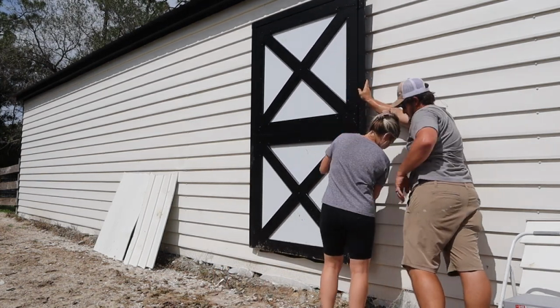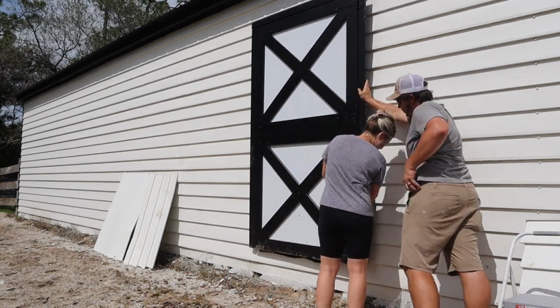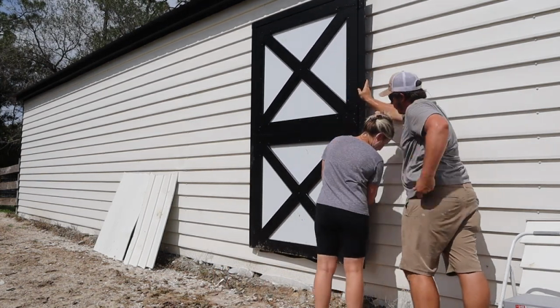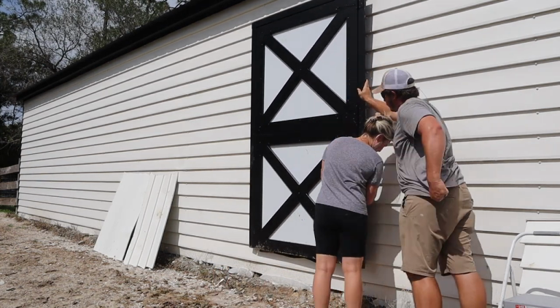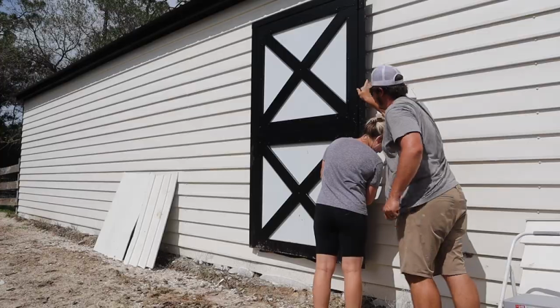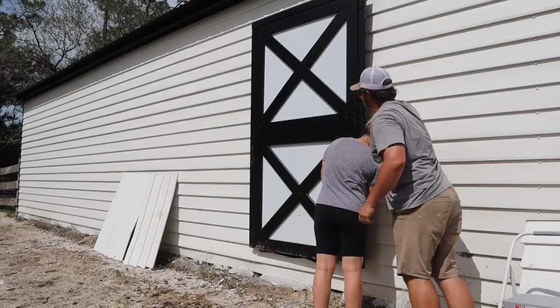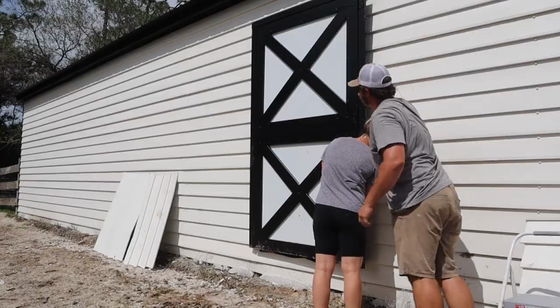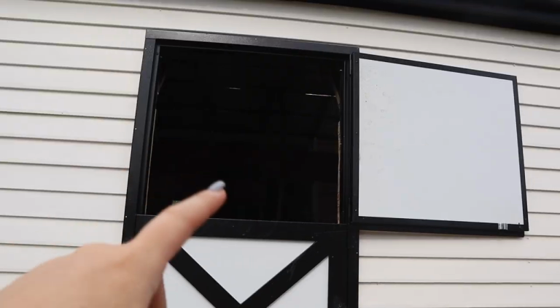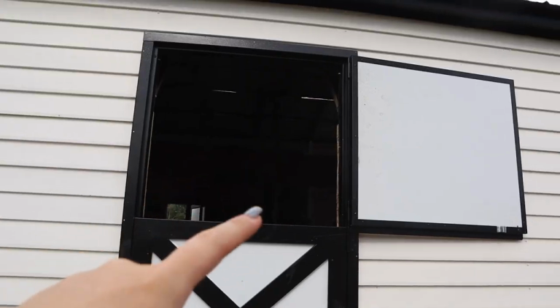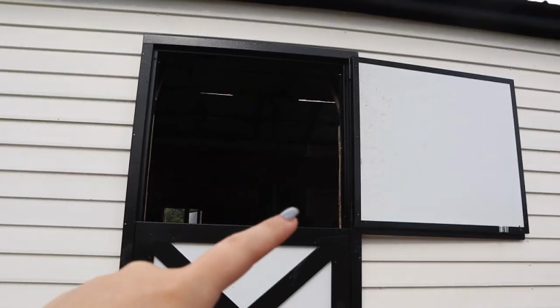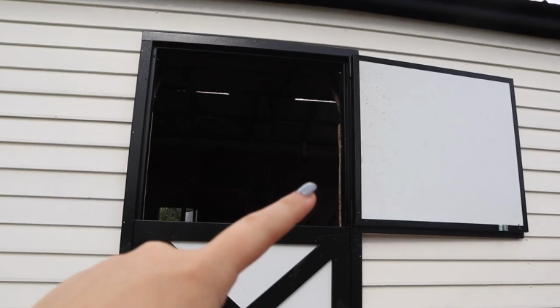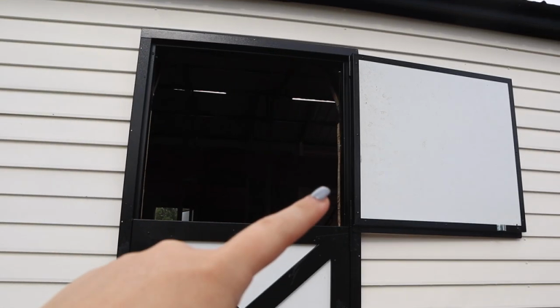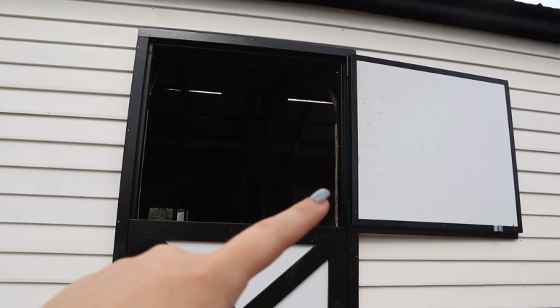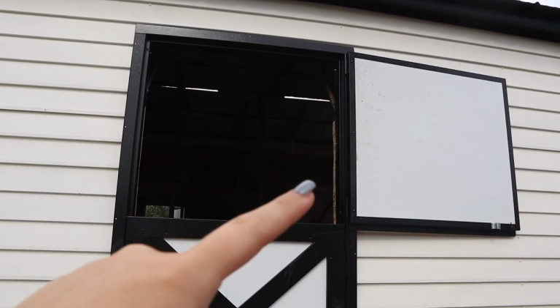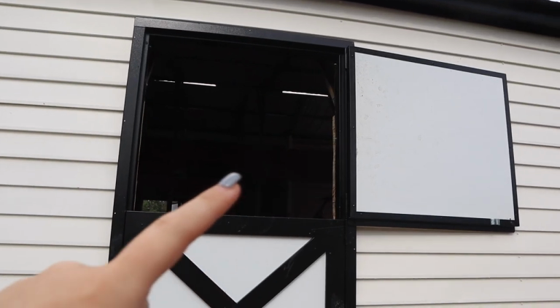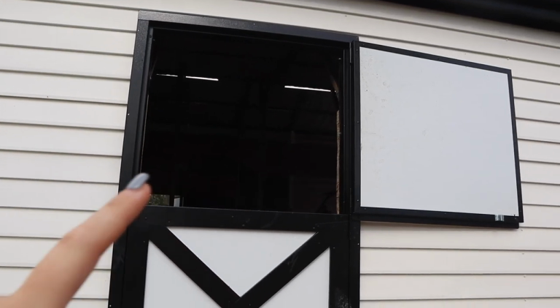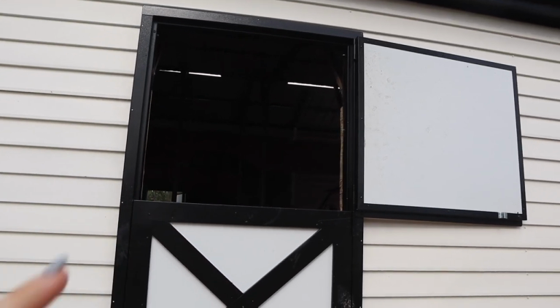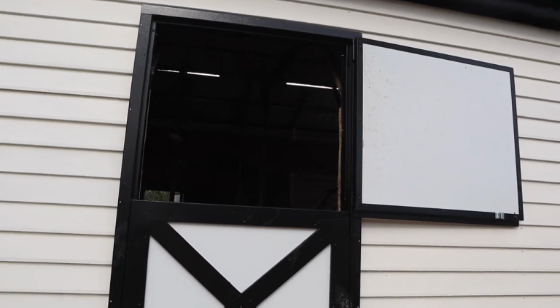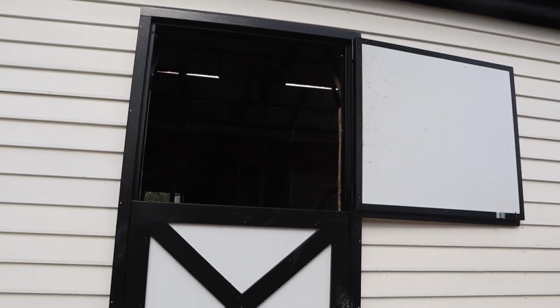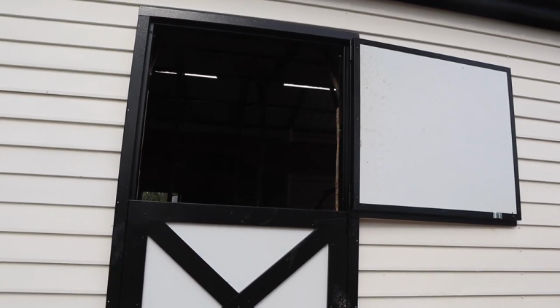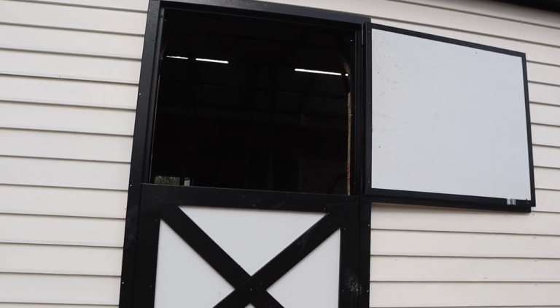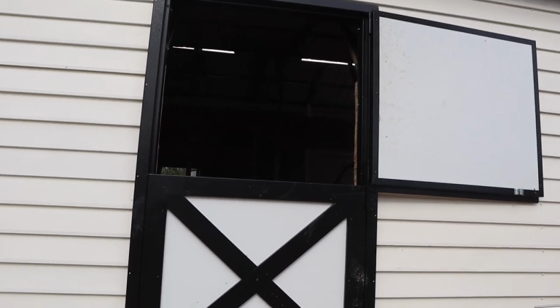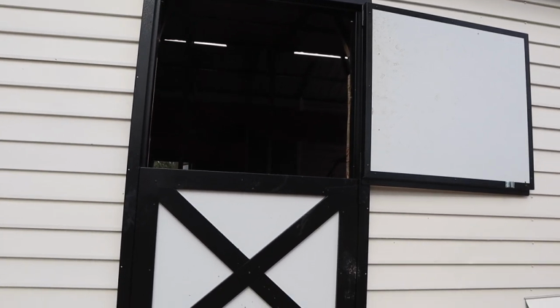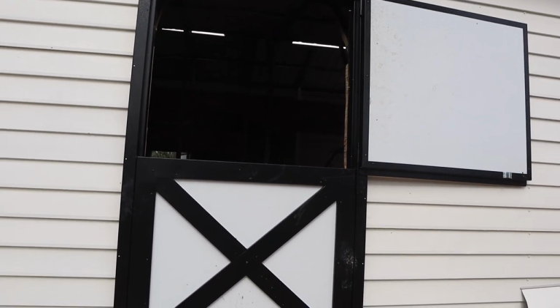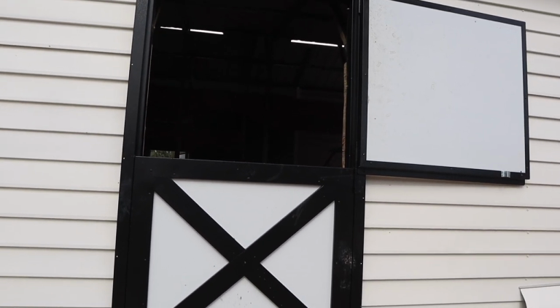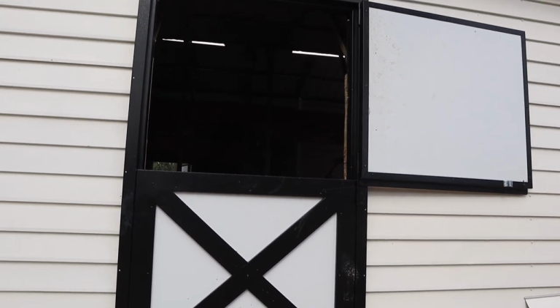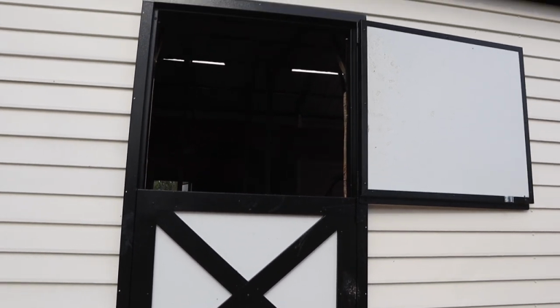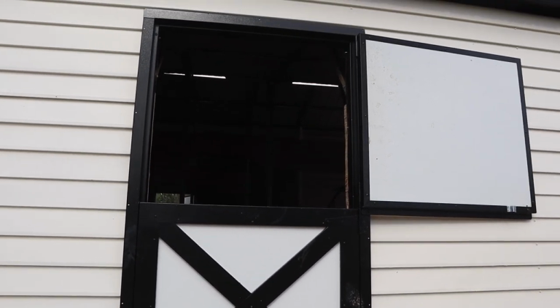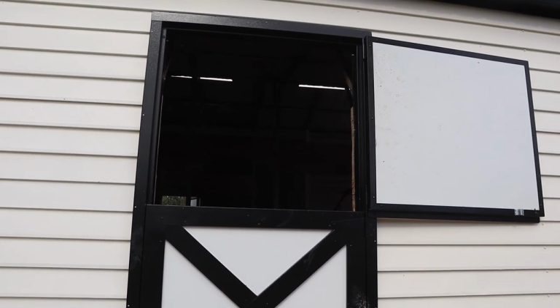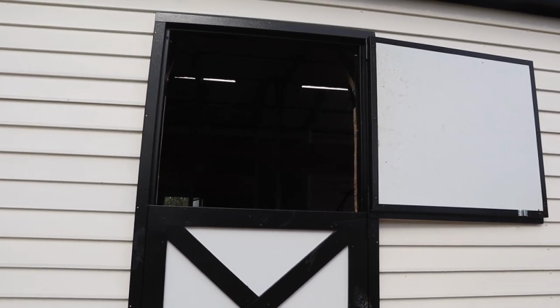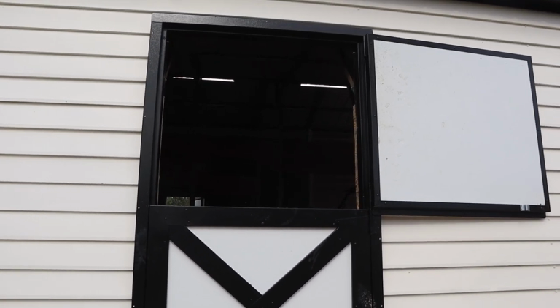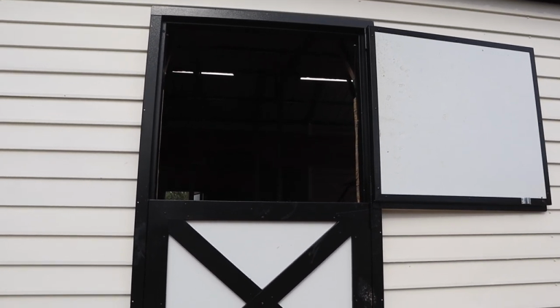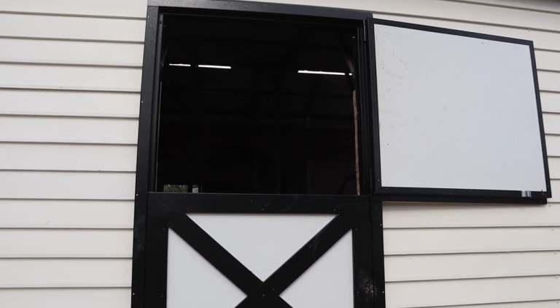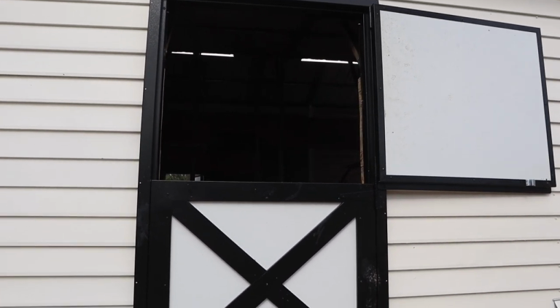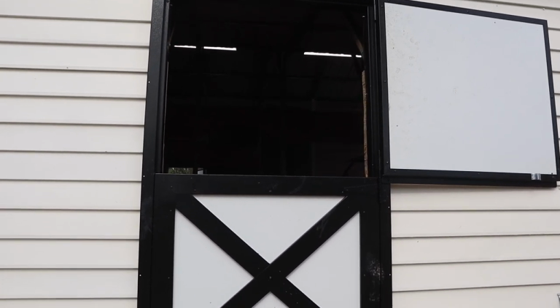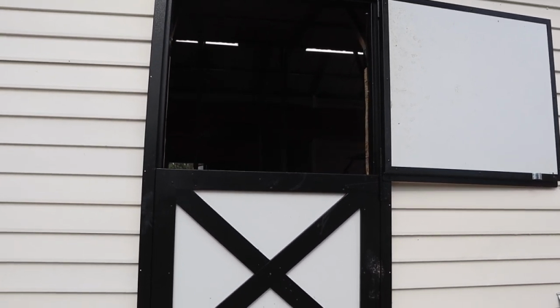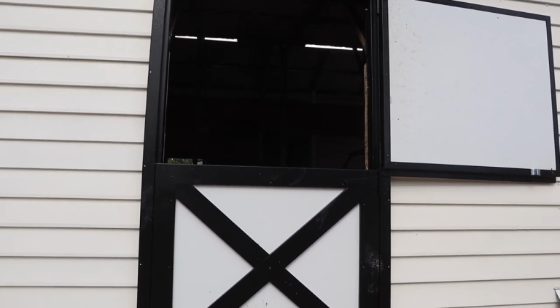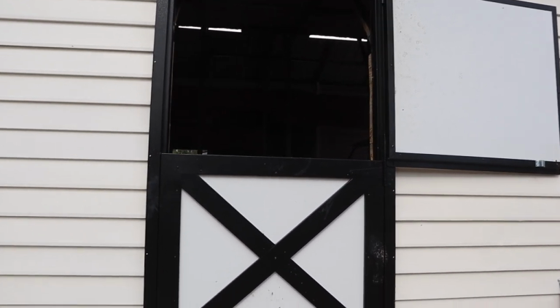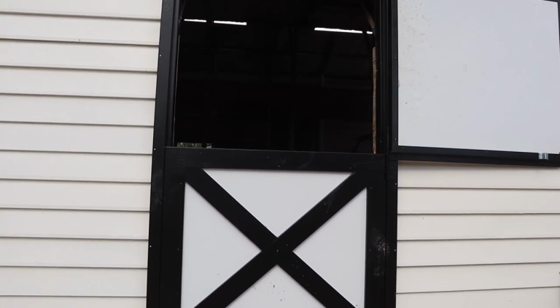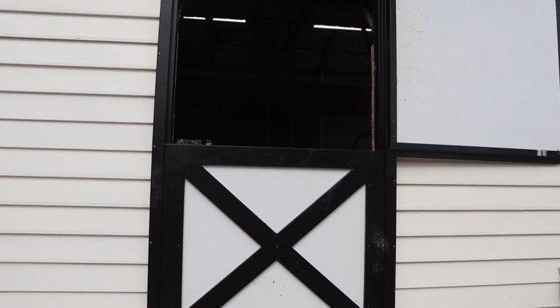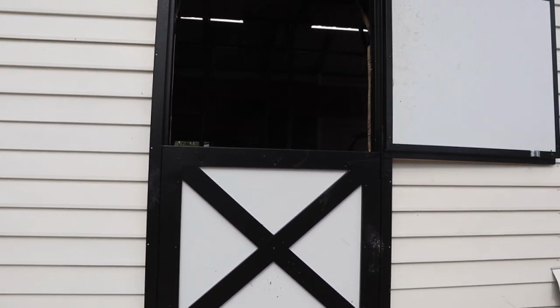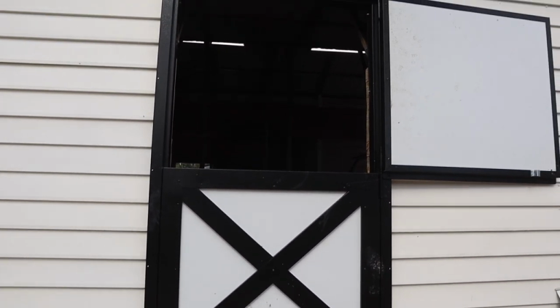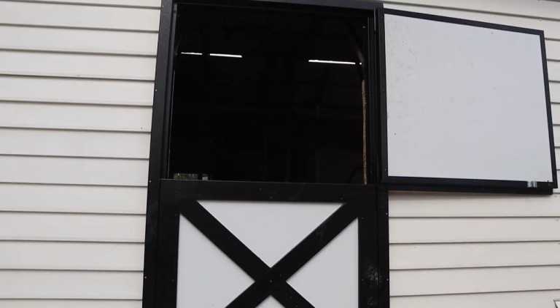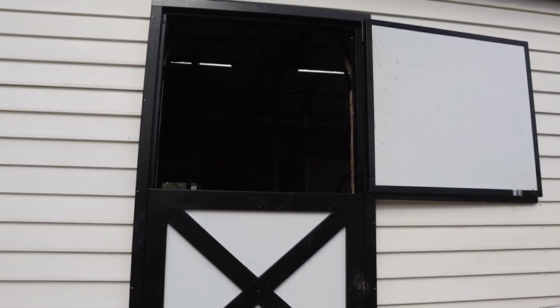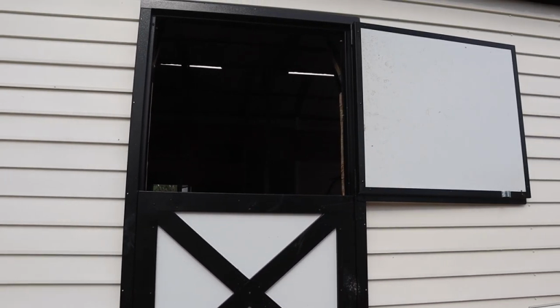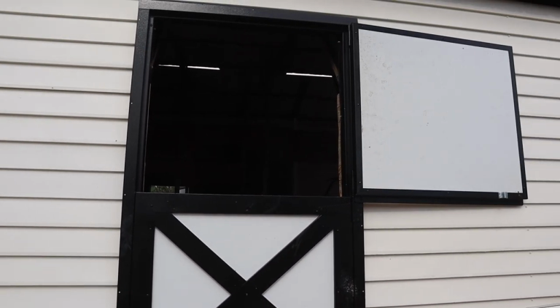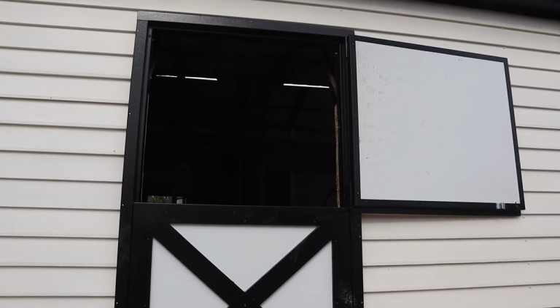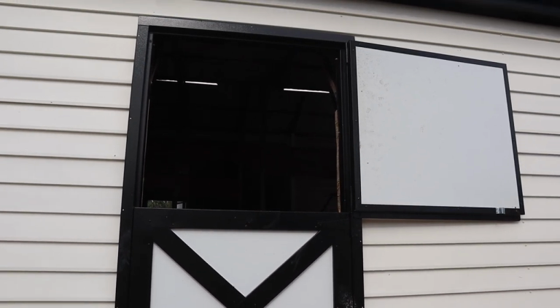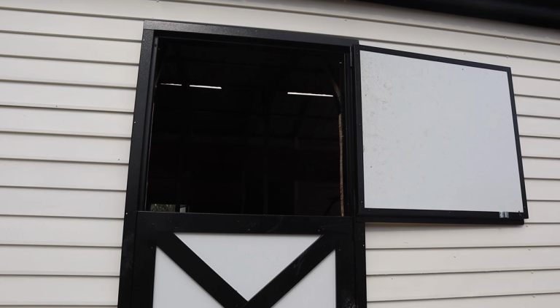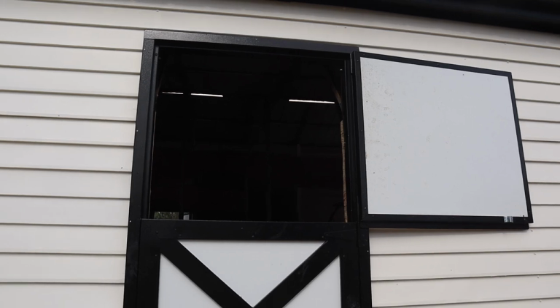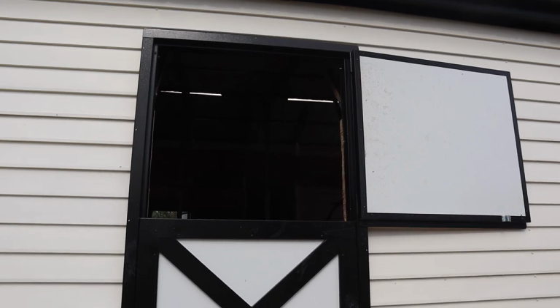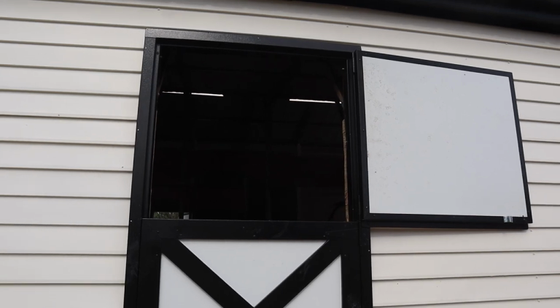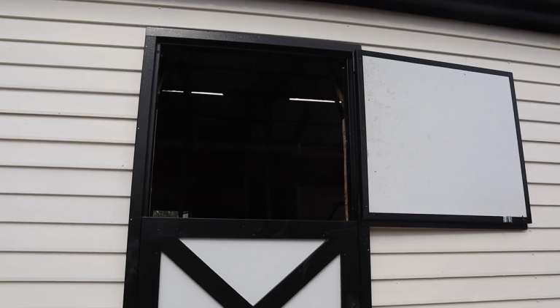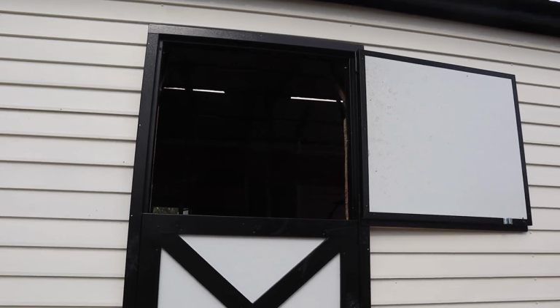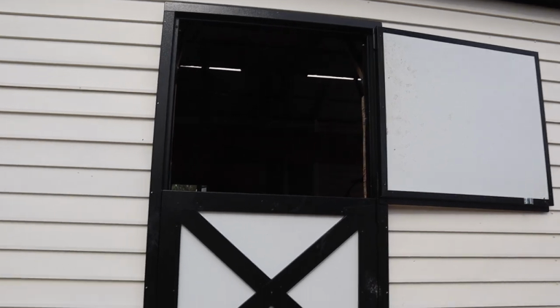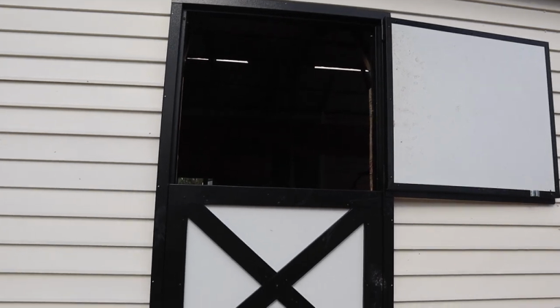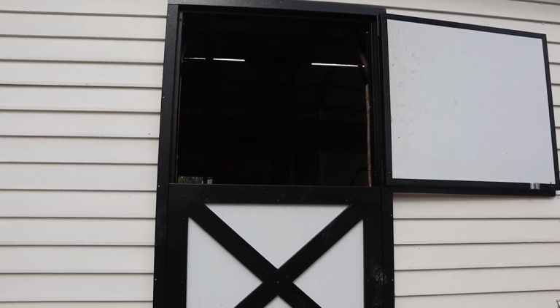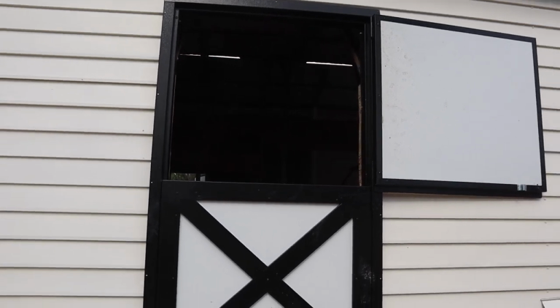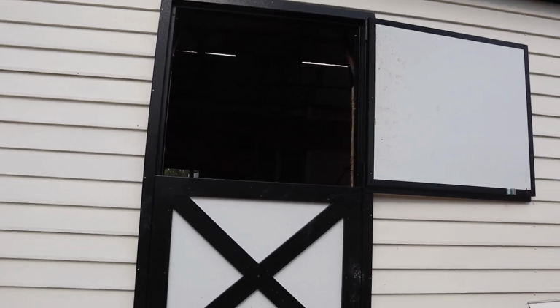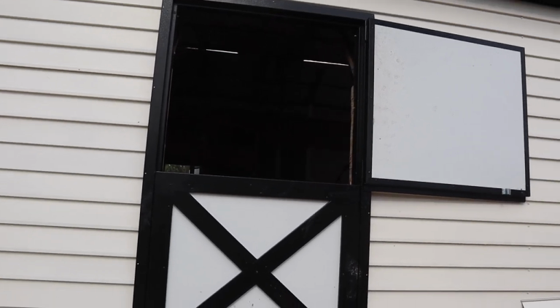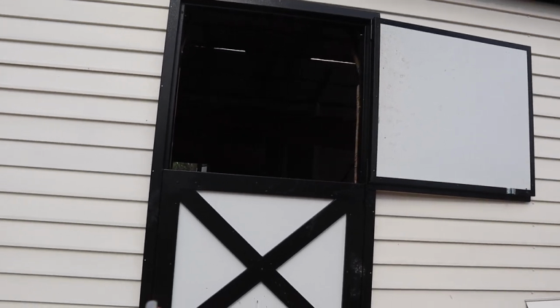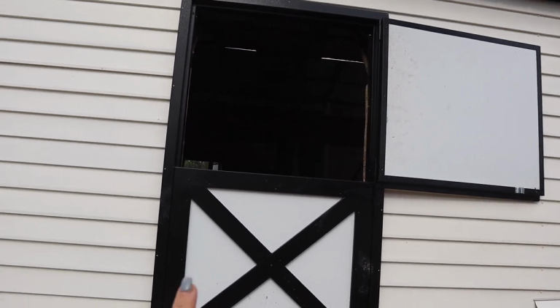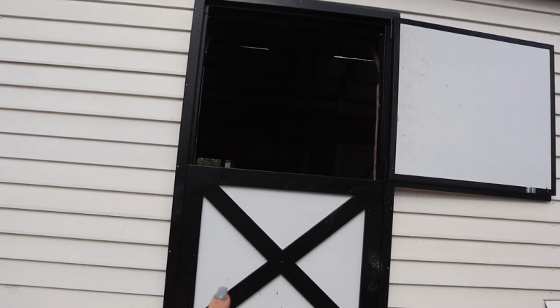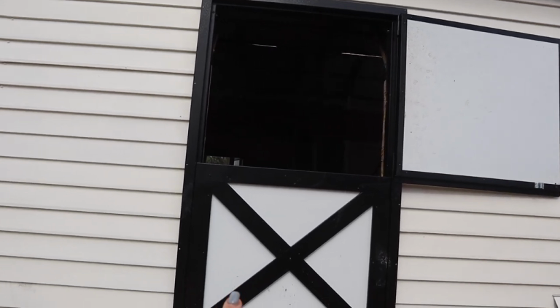The door is on. We have it screwed in where it needs to be screwed in, so it's looking really good. I'm going to go into the barn in a minute and show you something we added.